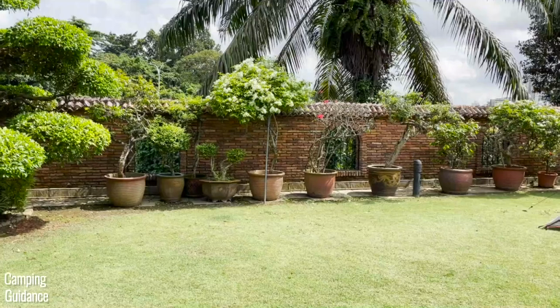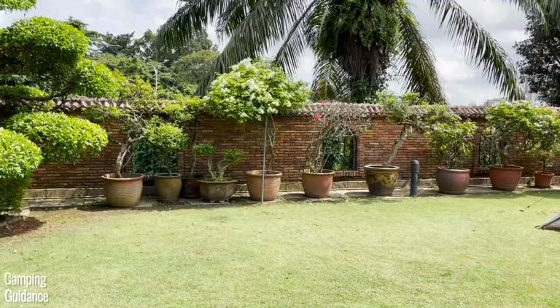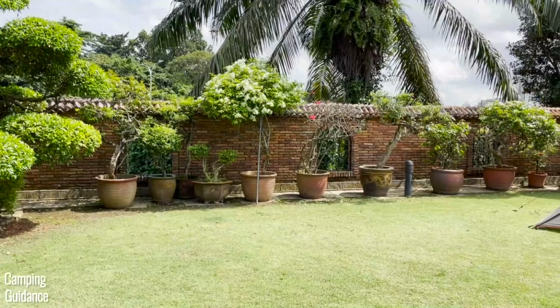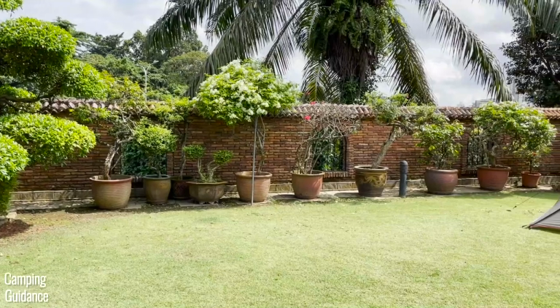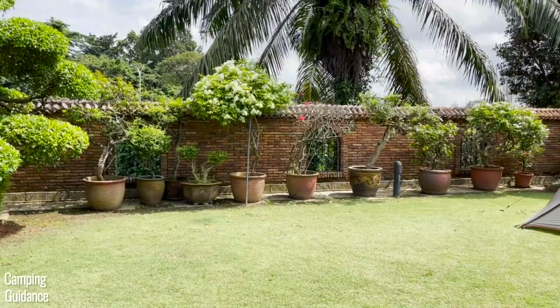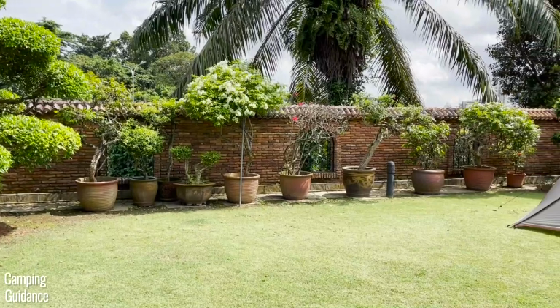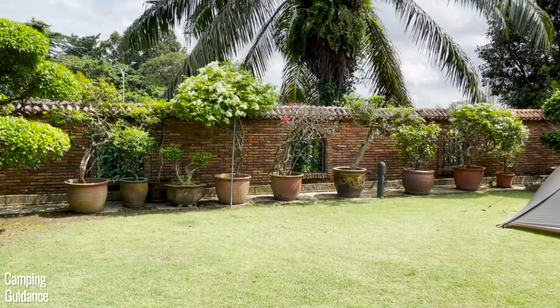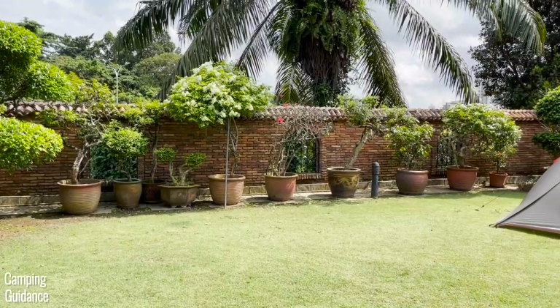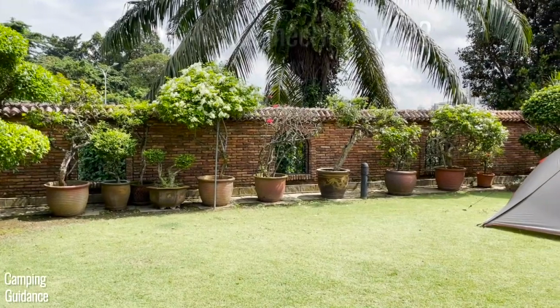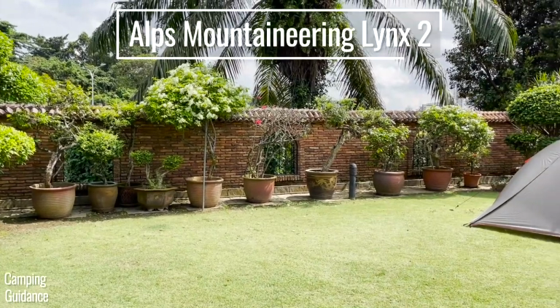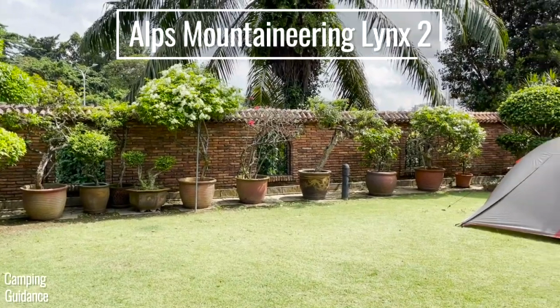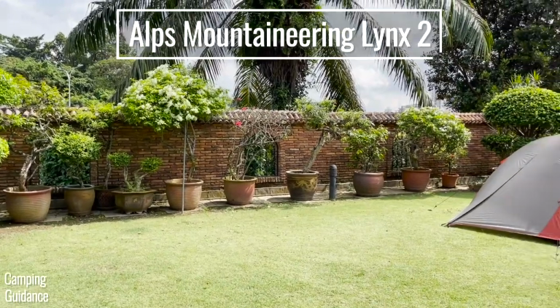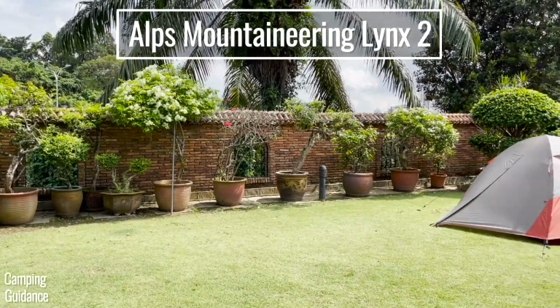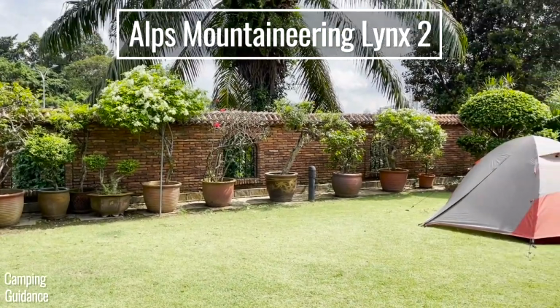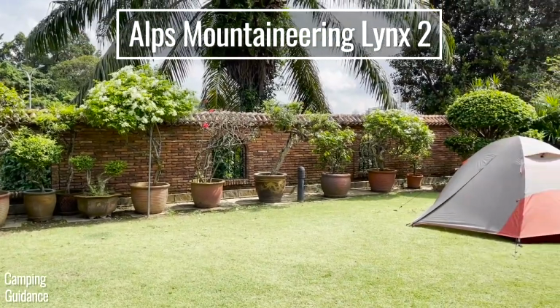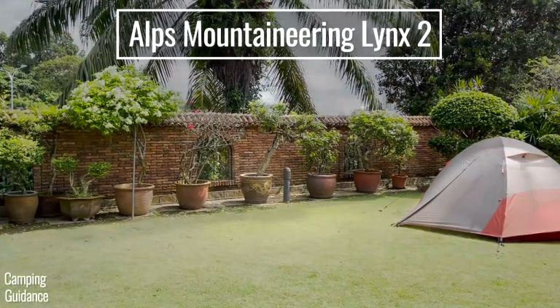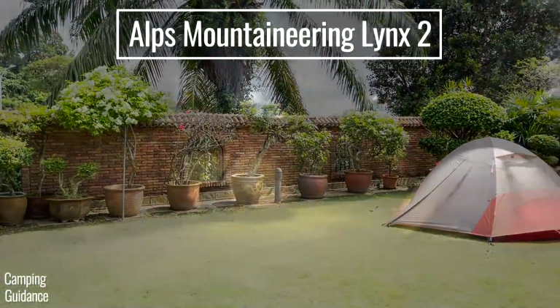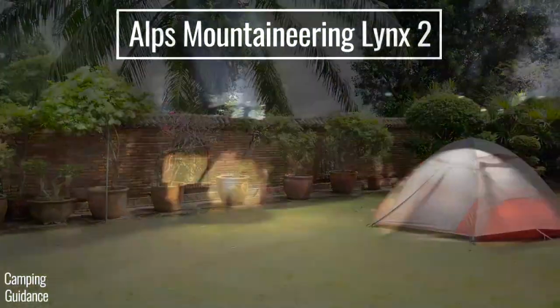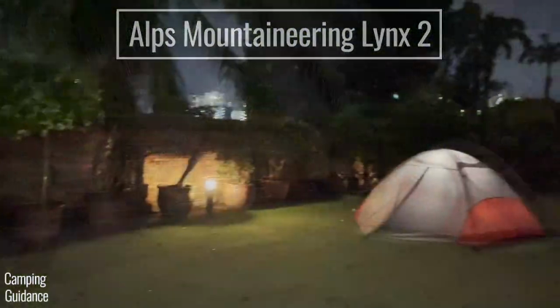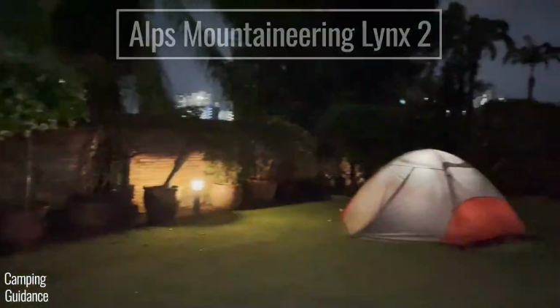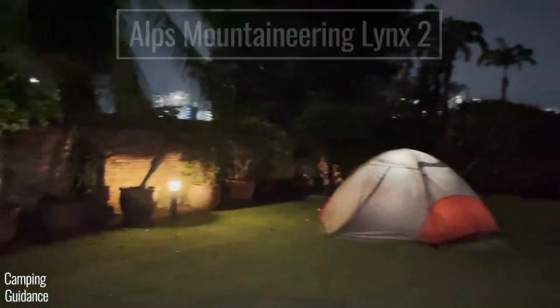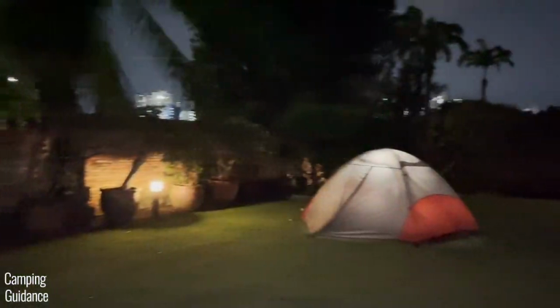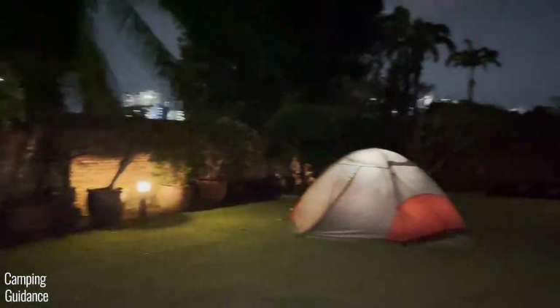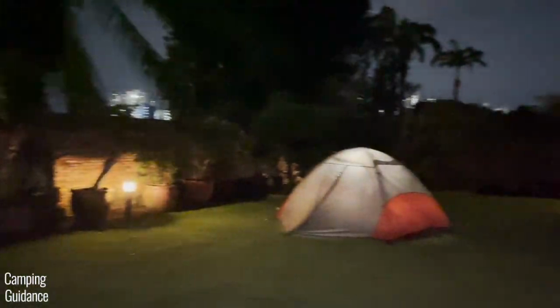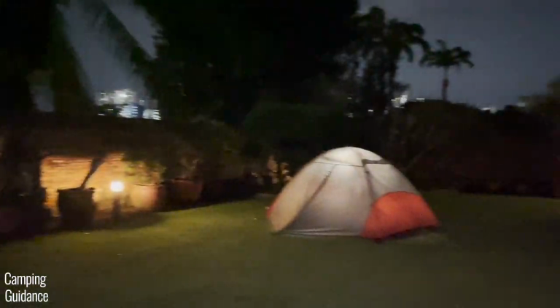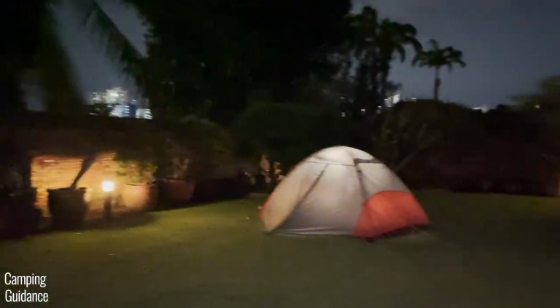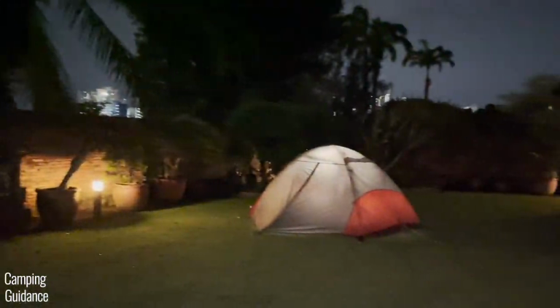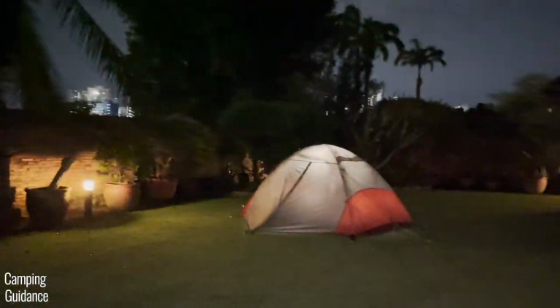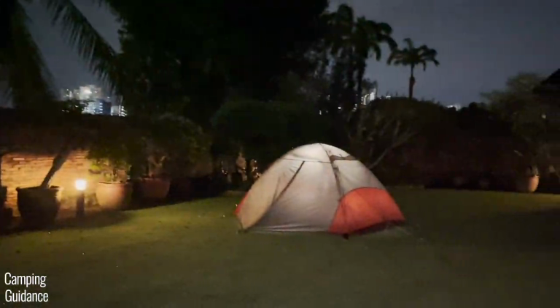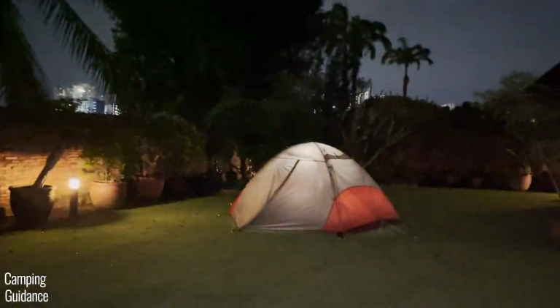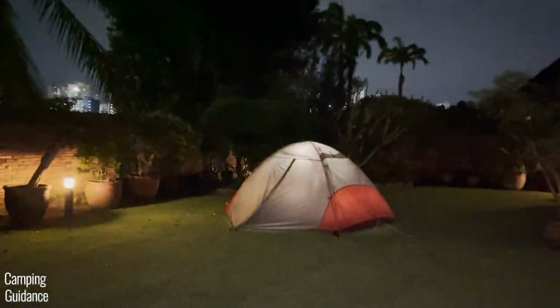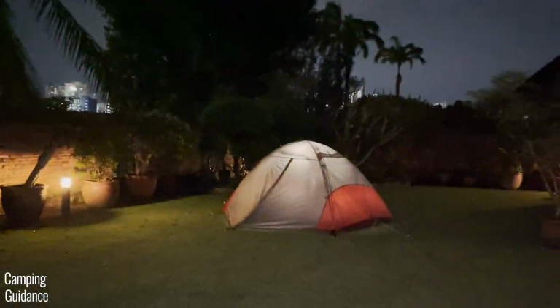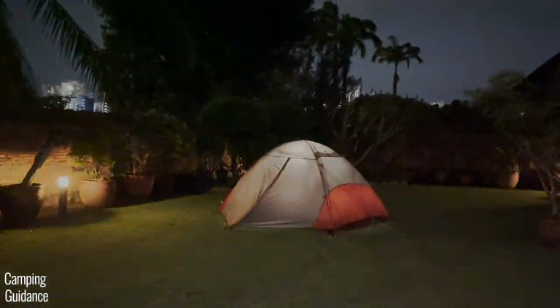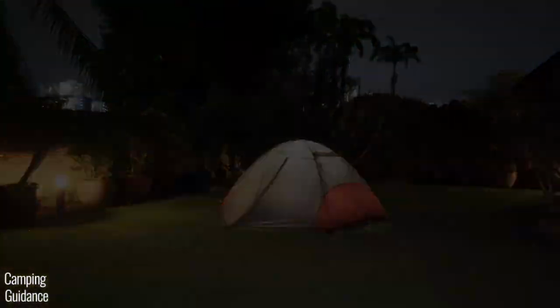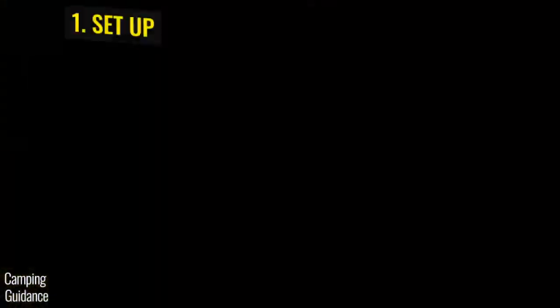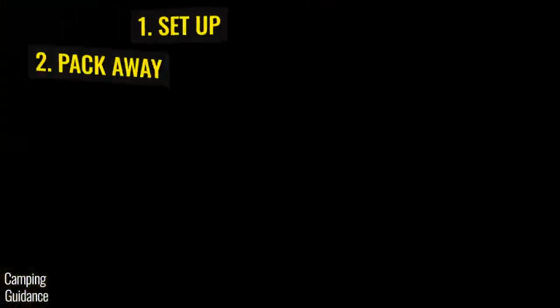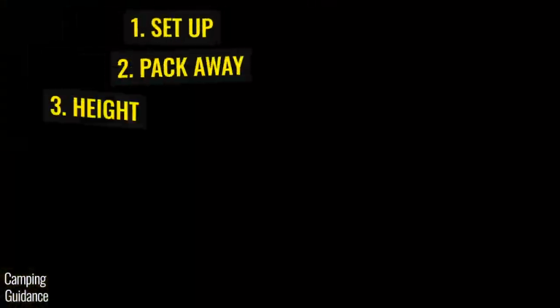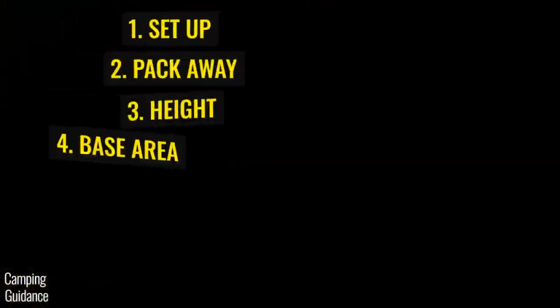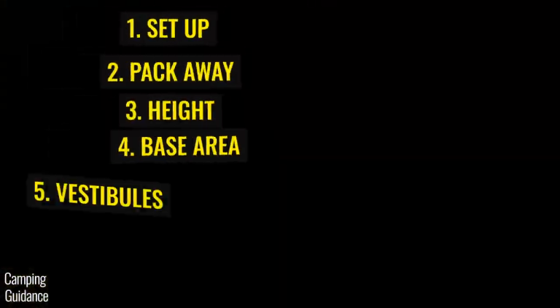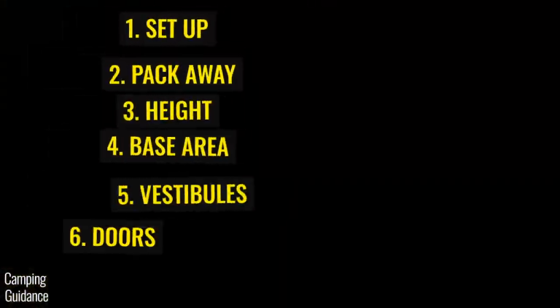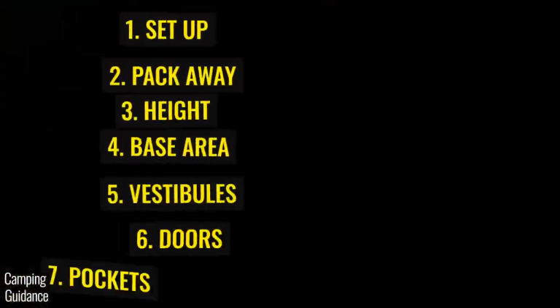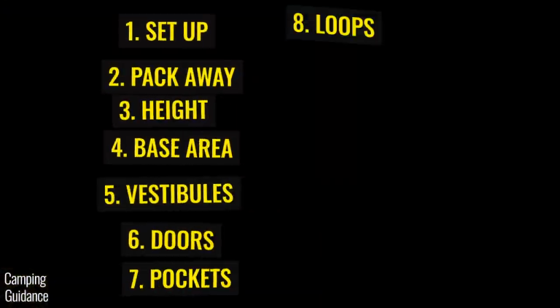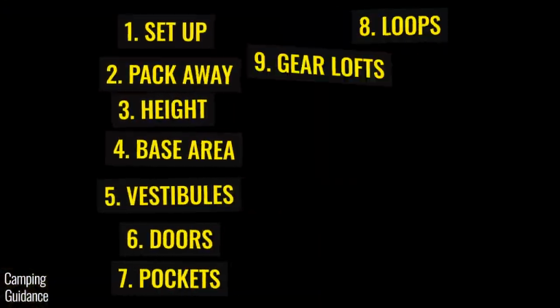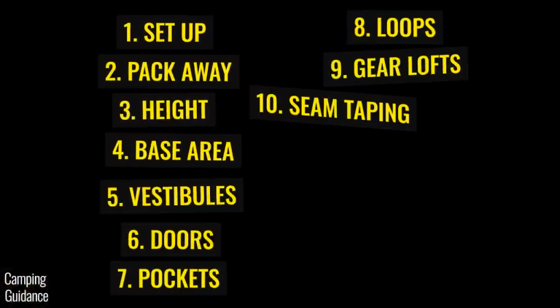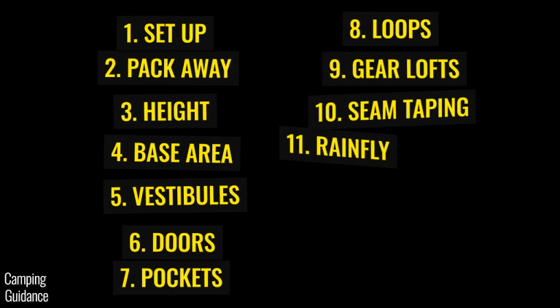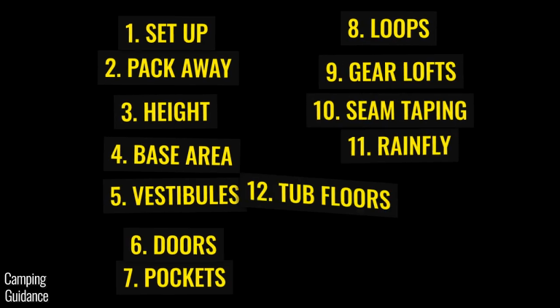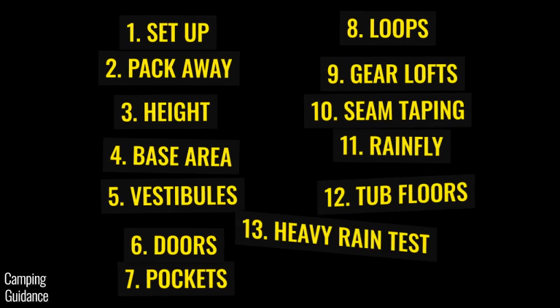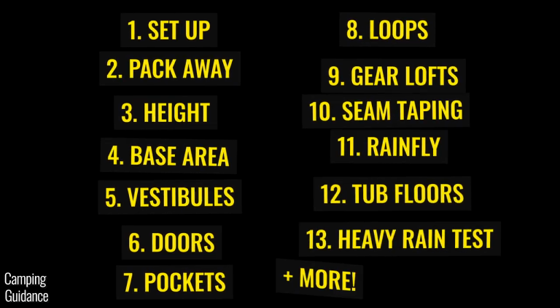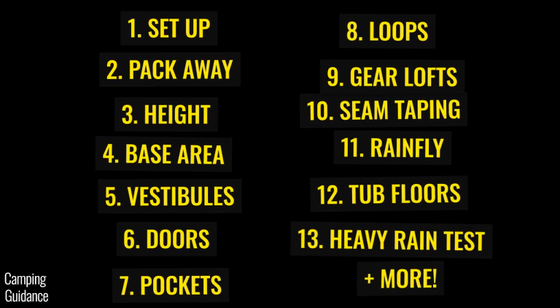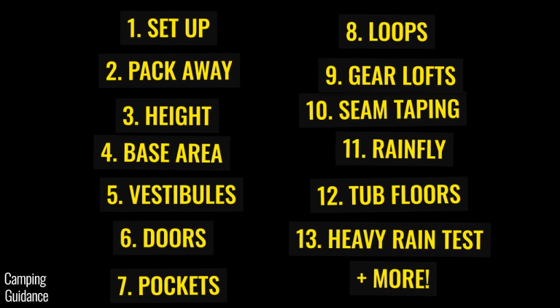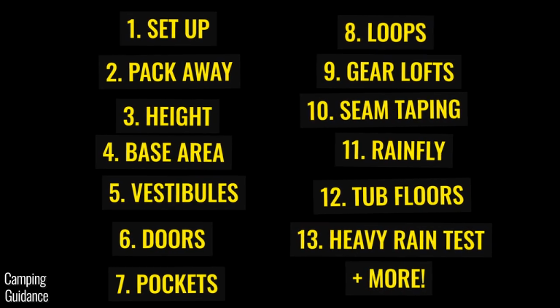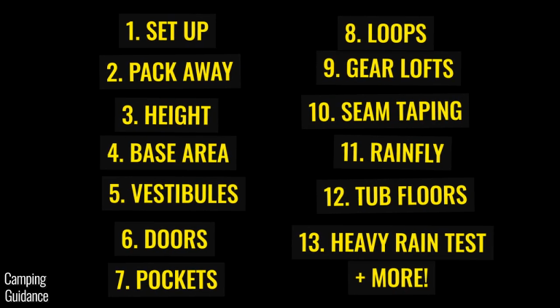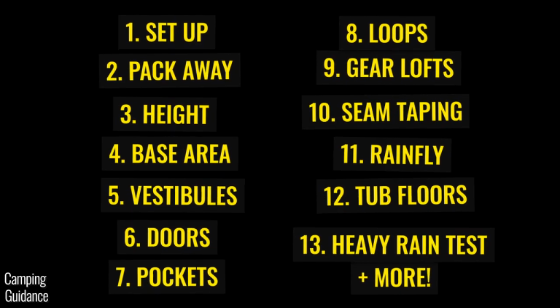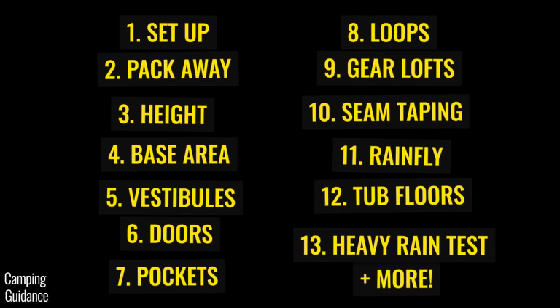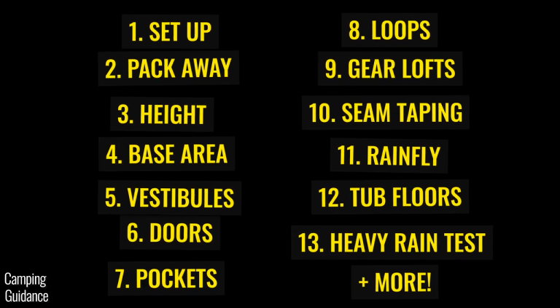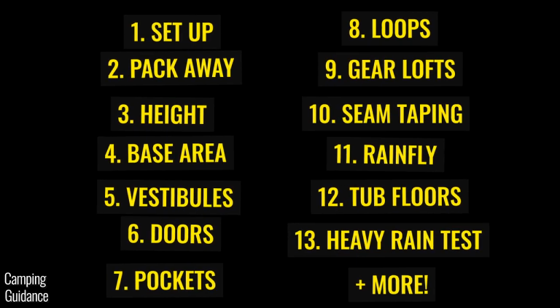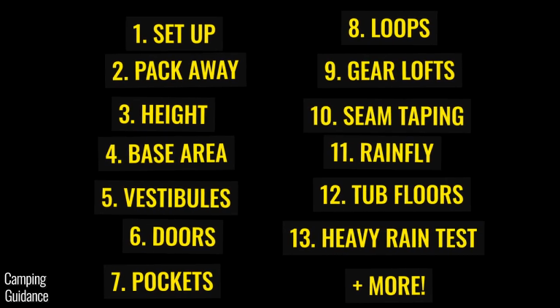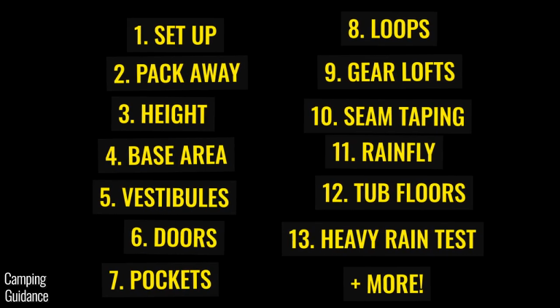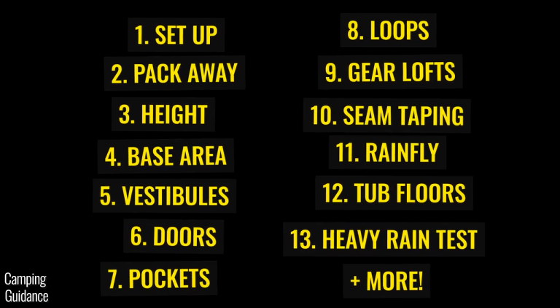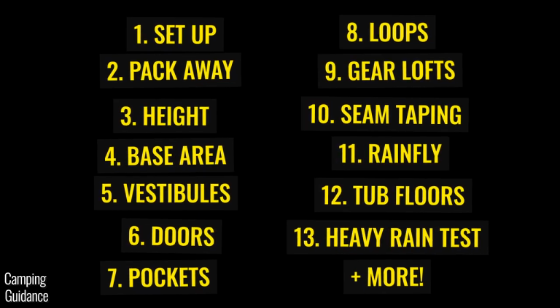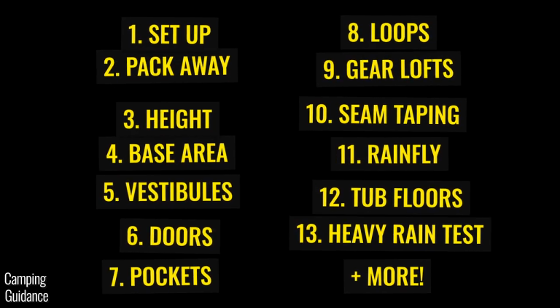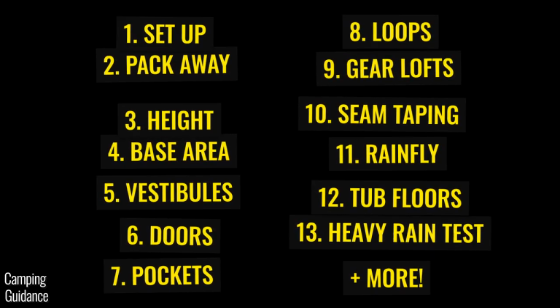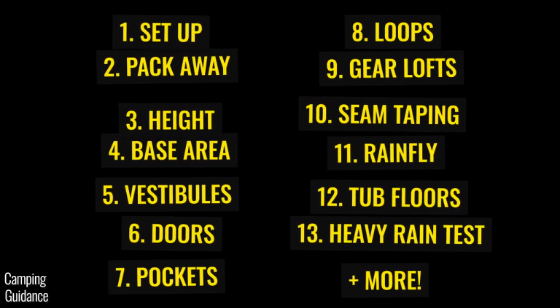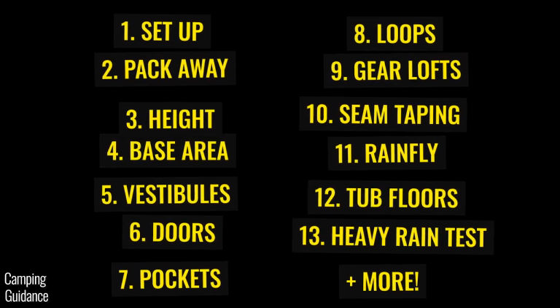This is the Alps Mountaineering Lynx two-person tent and I'll be testing it for its ease of use, space, features, quality, and loads more.